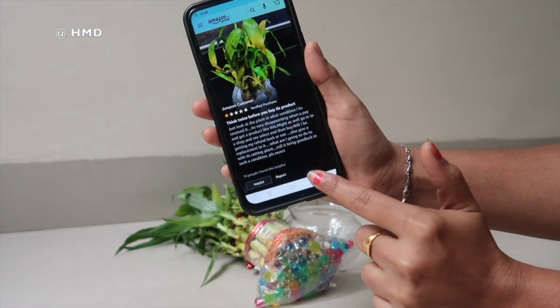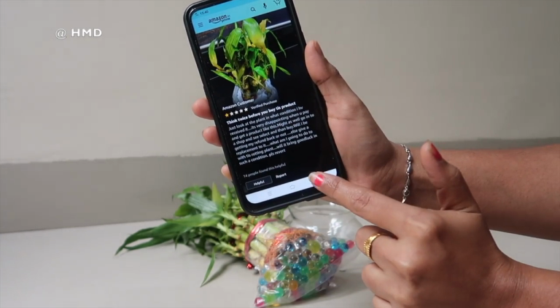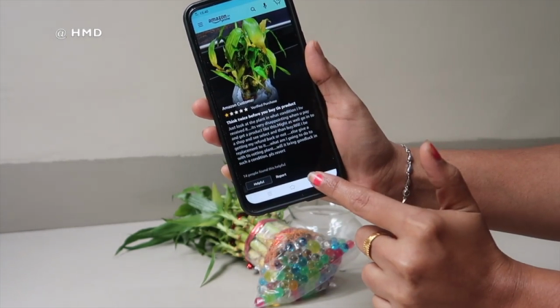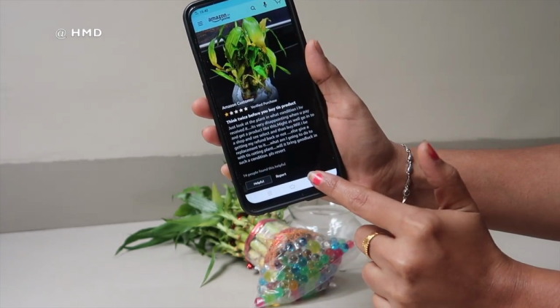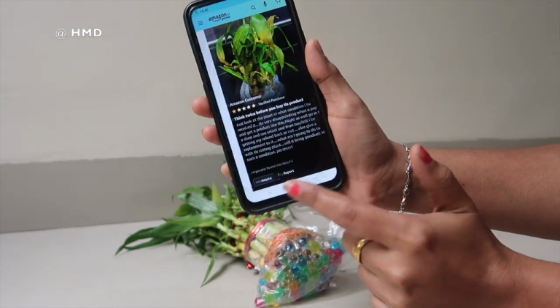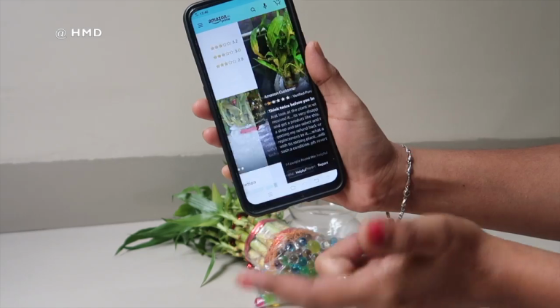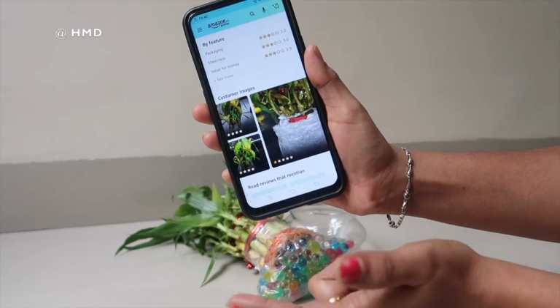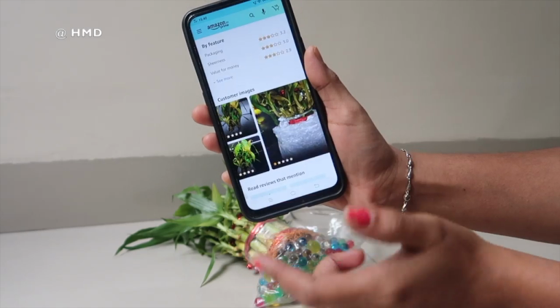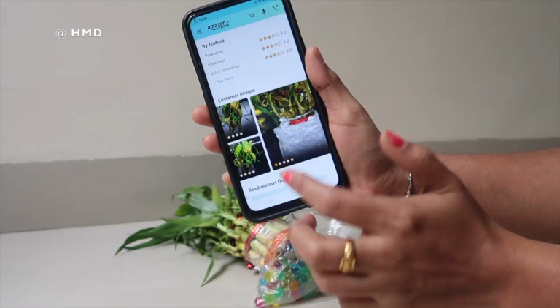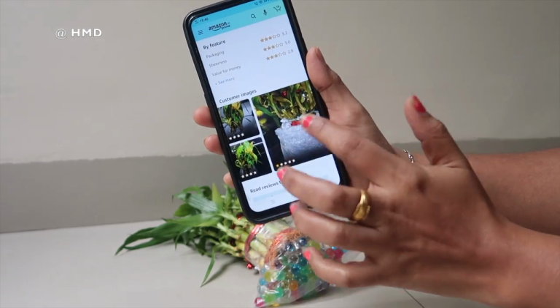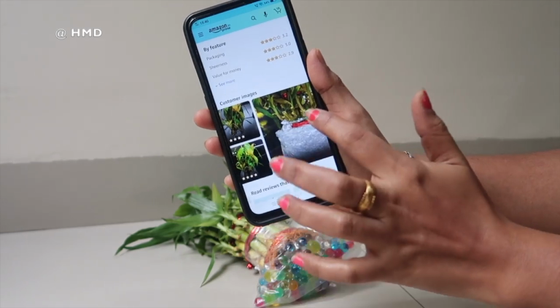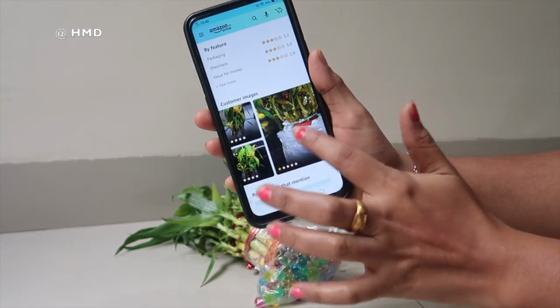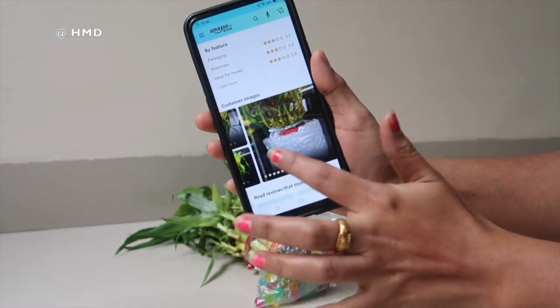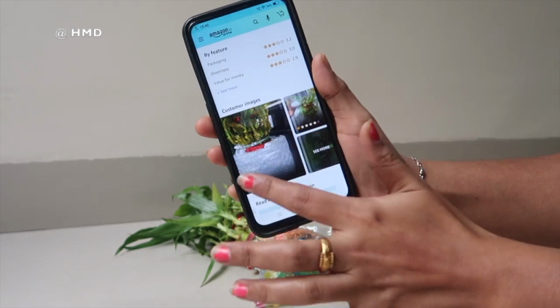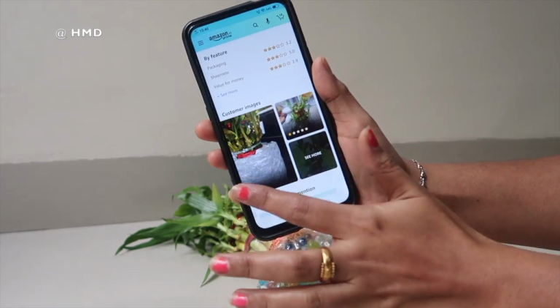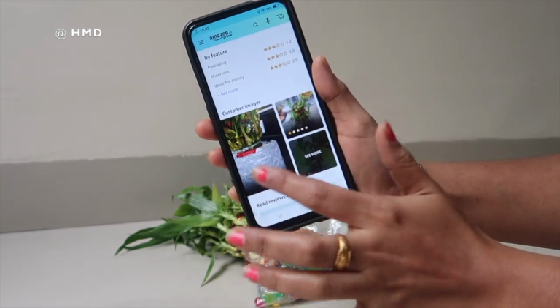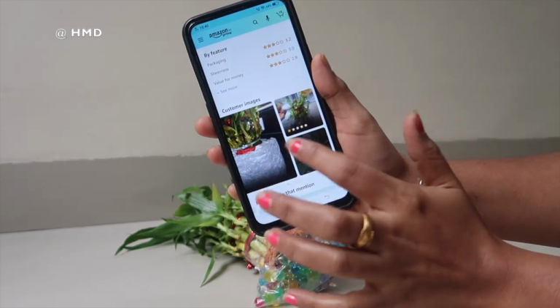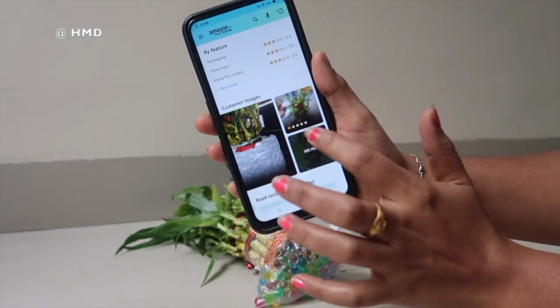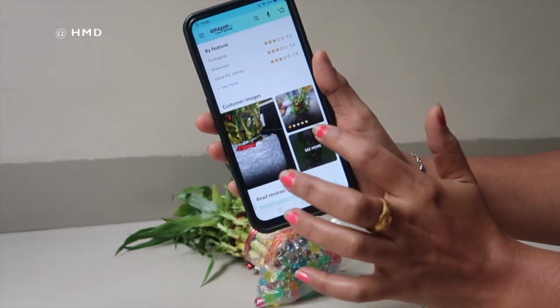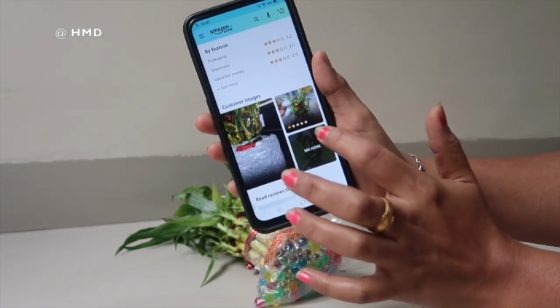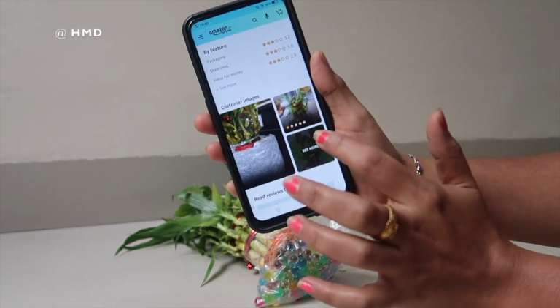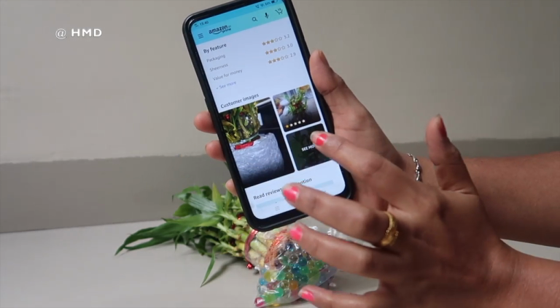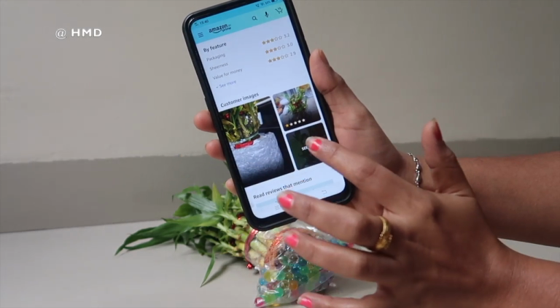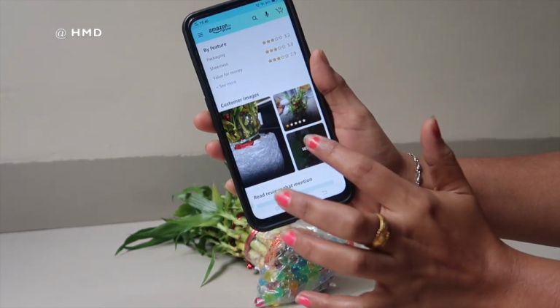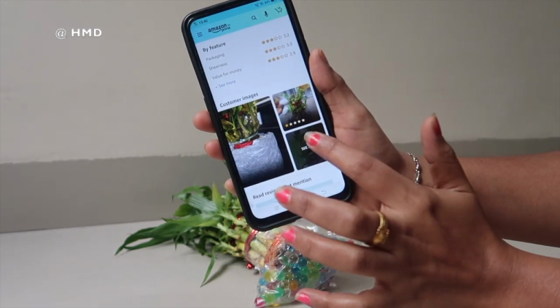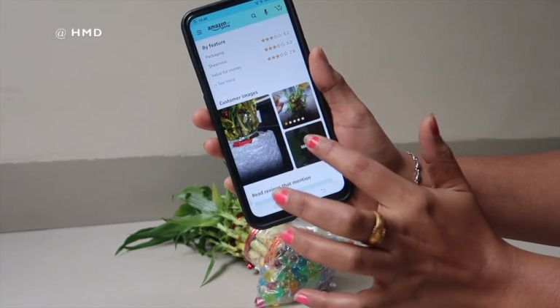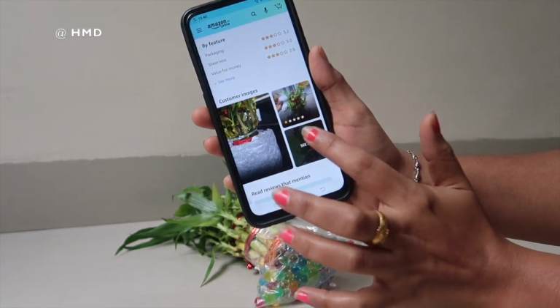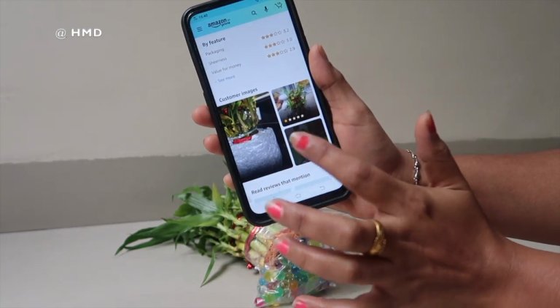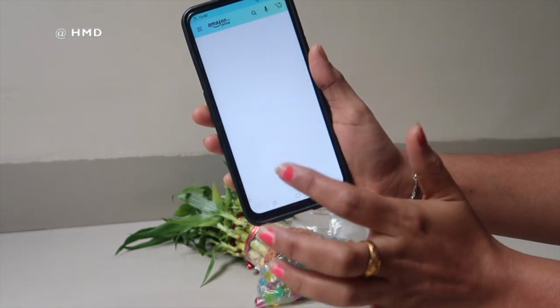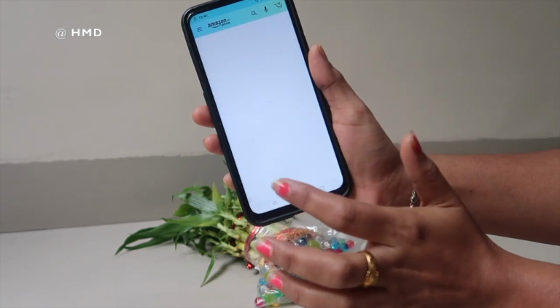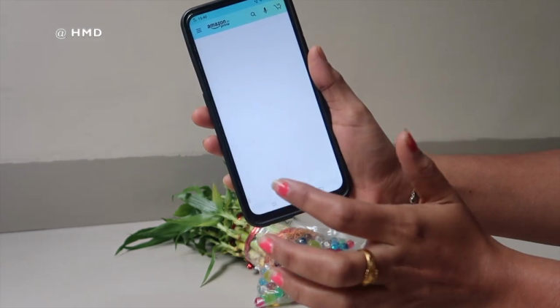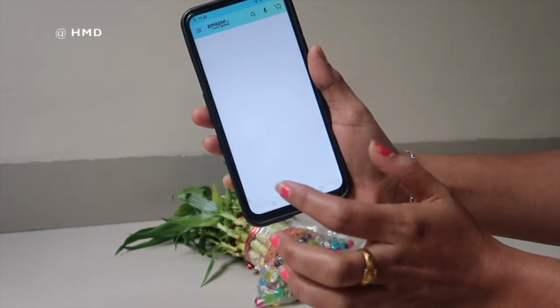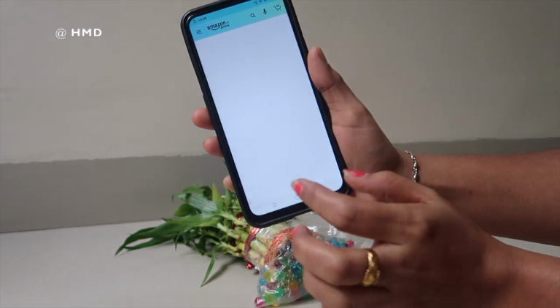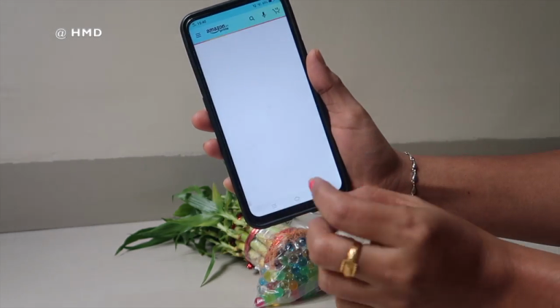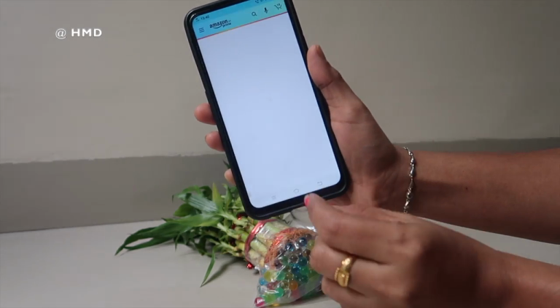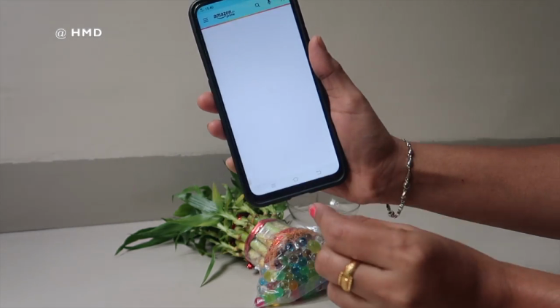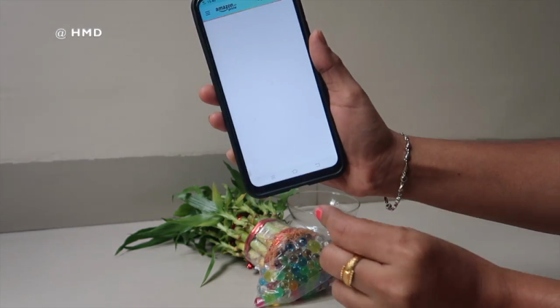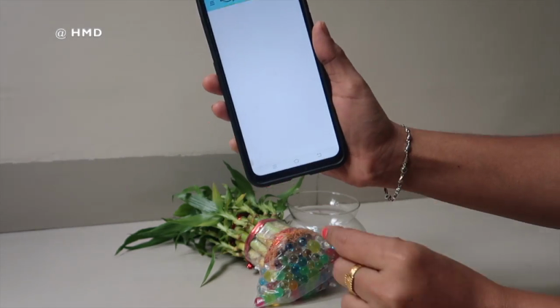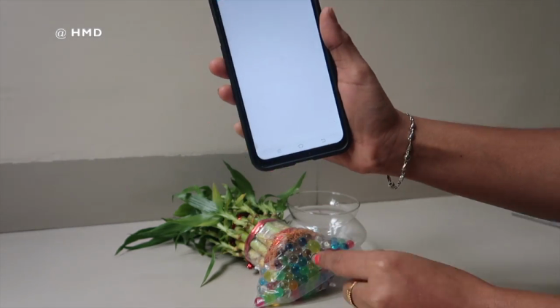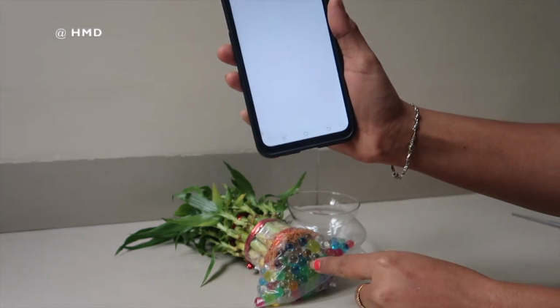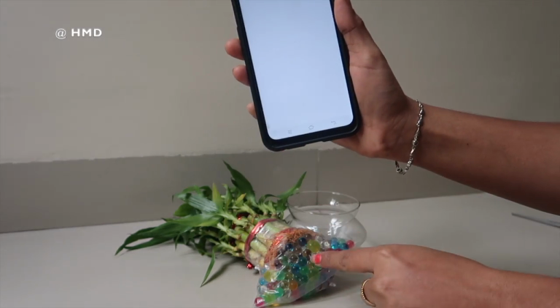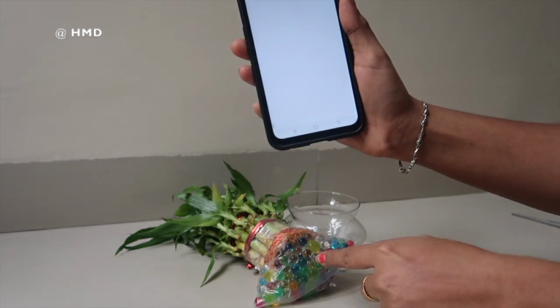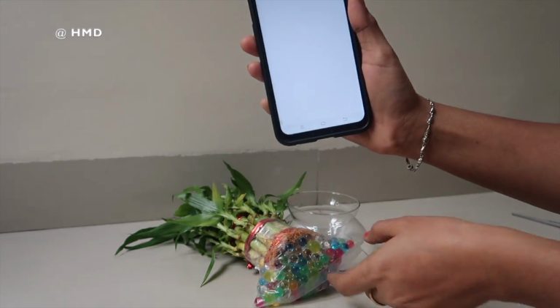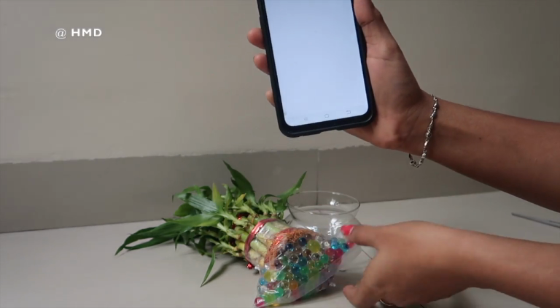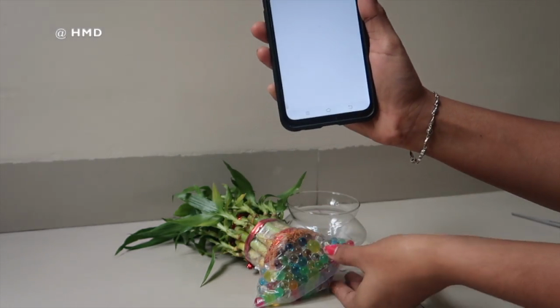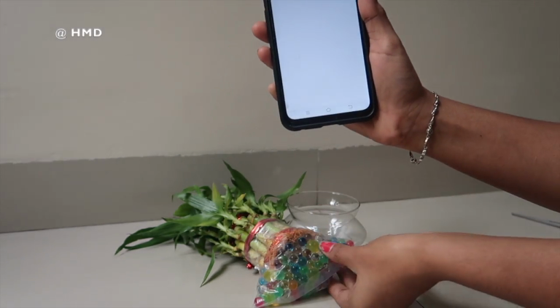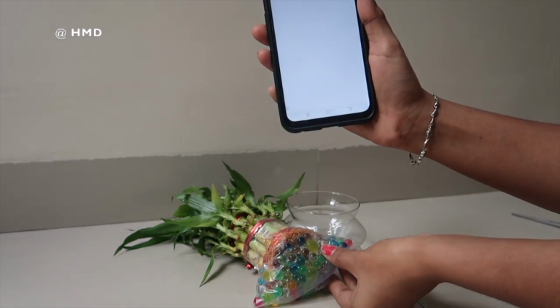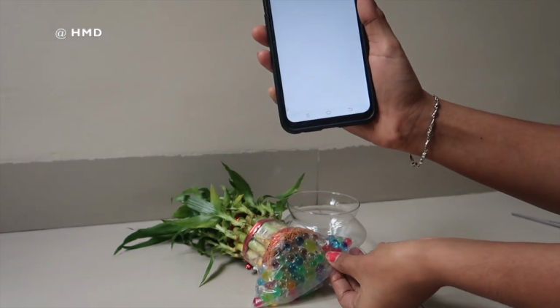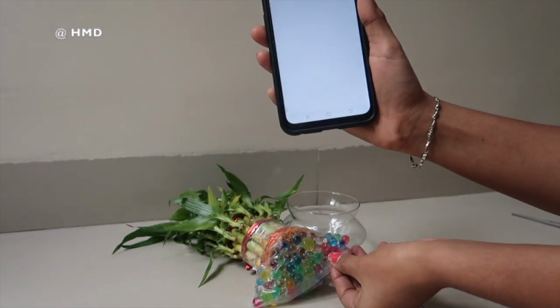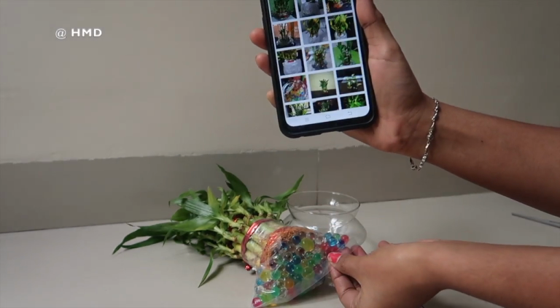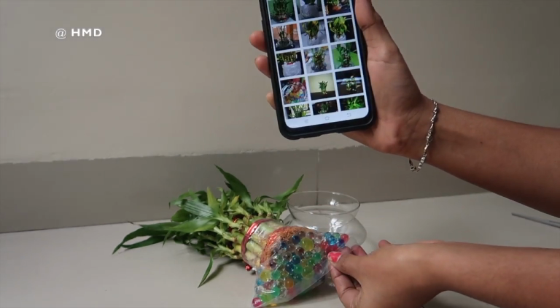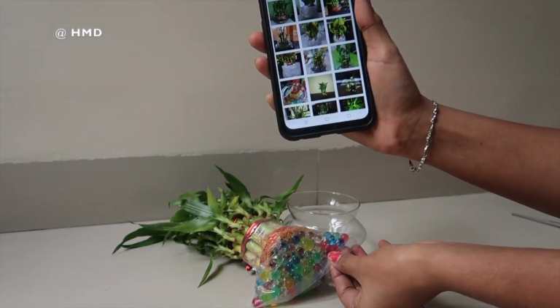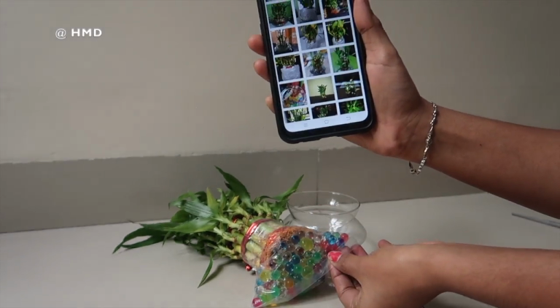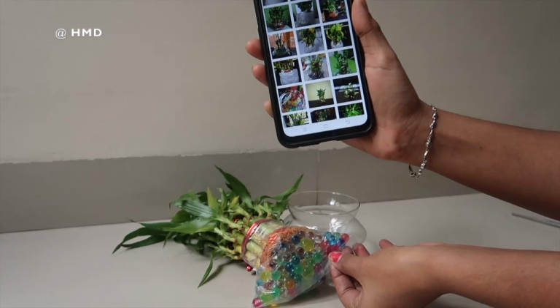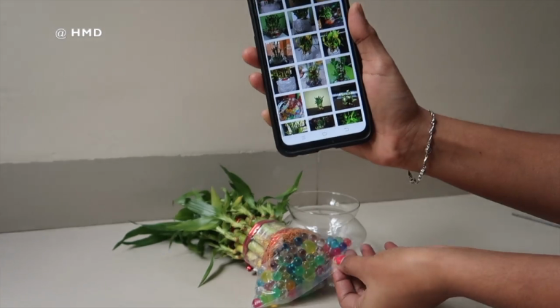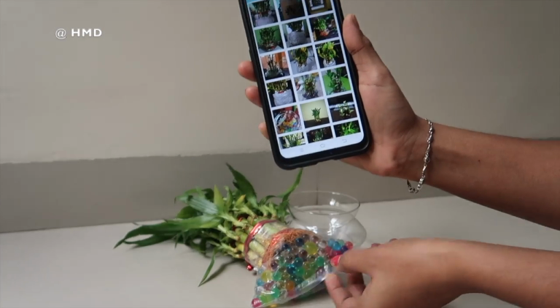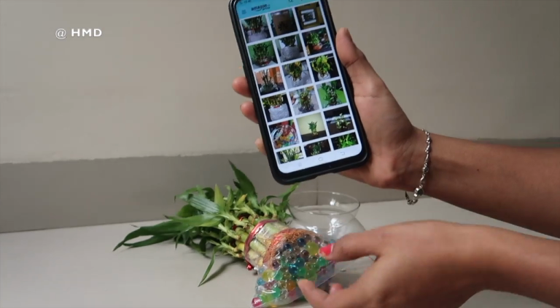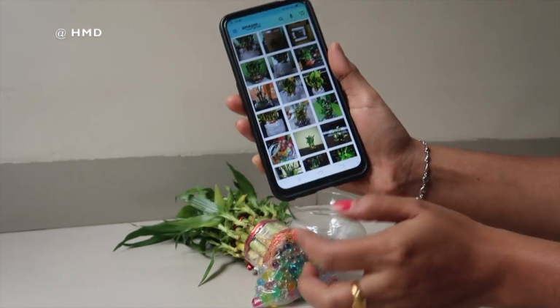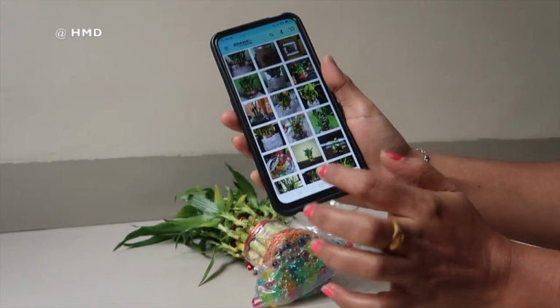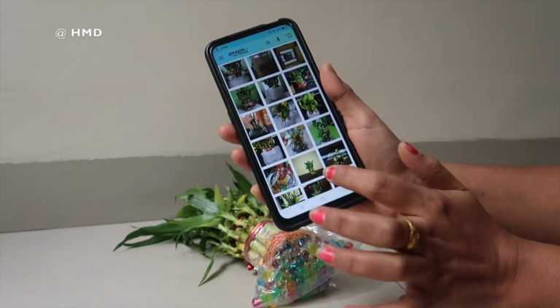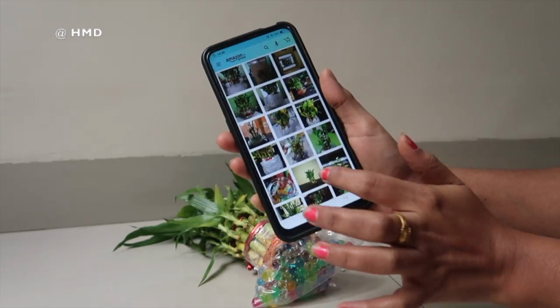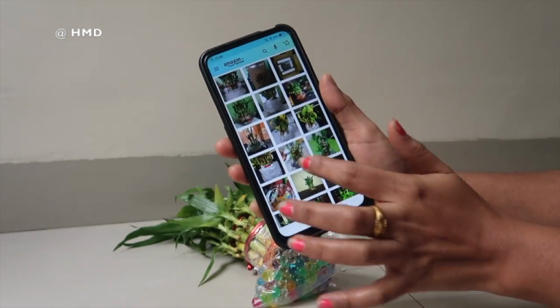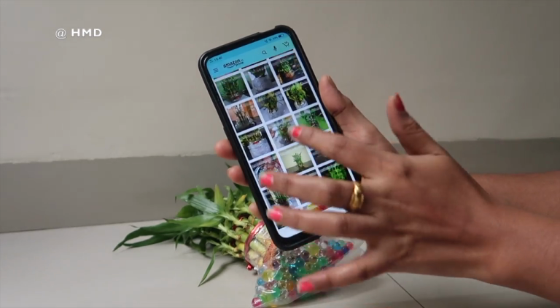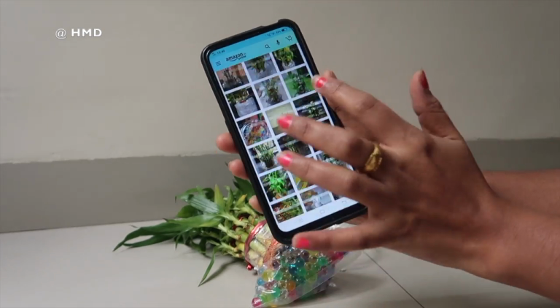It has a lot of shade. As you can see, there are no bubbles like this, so there is no doubt about the quality.